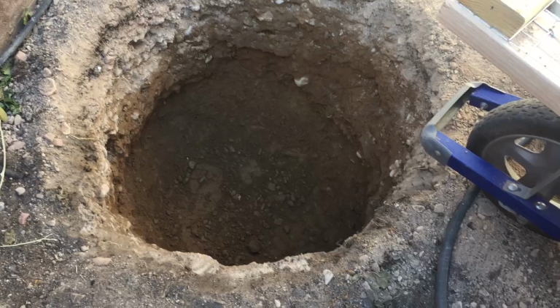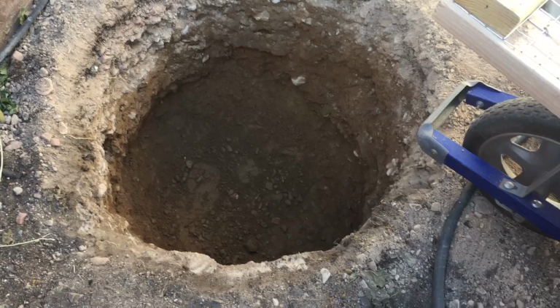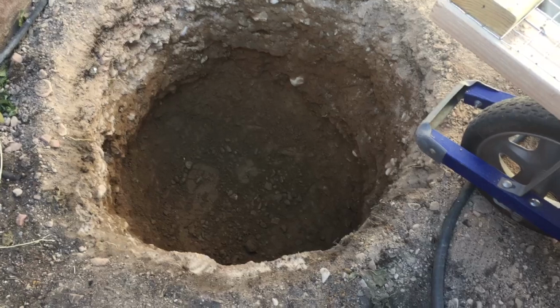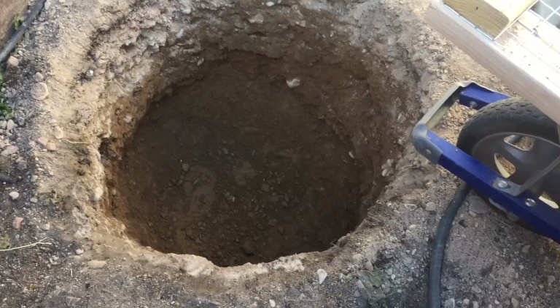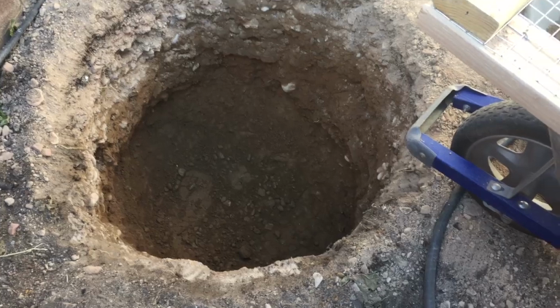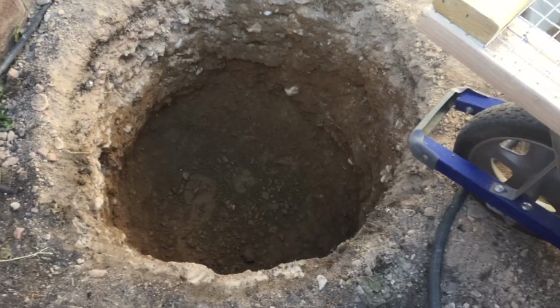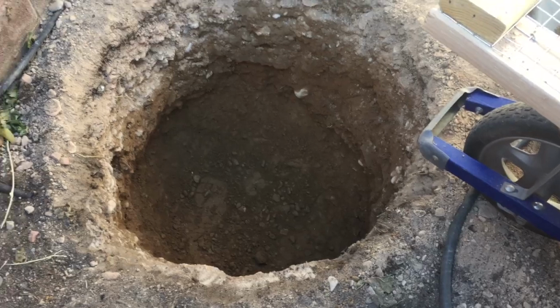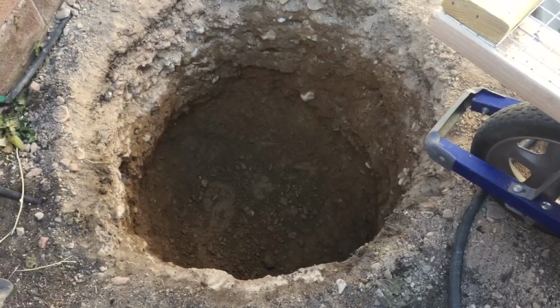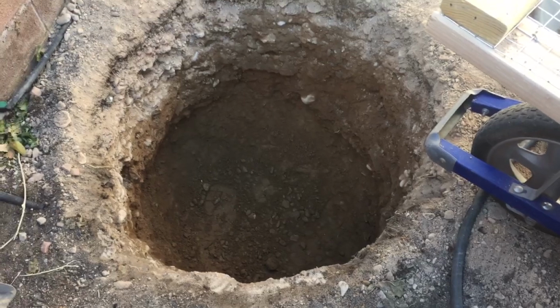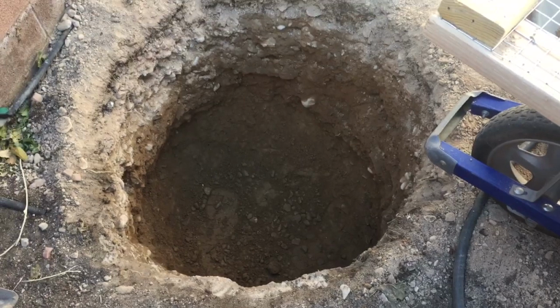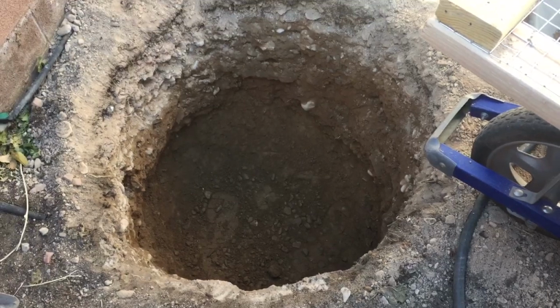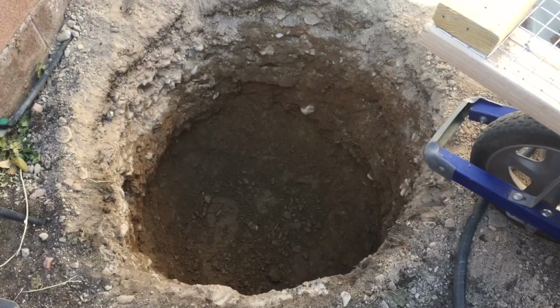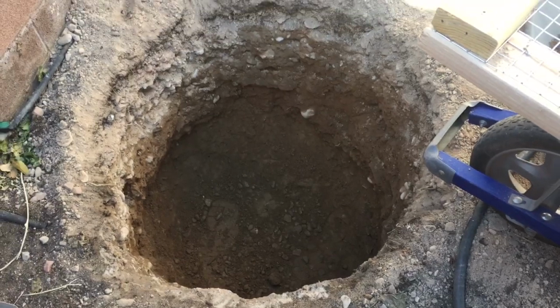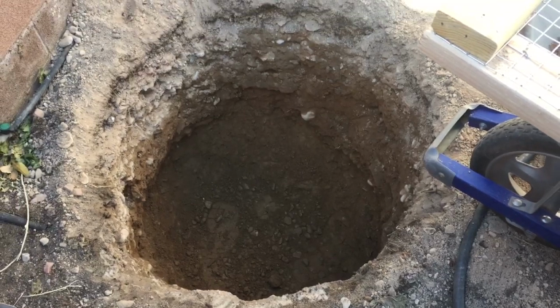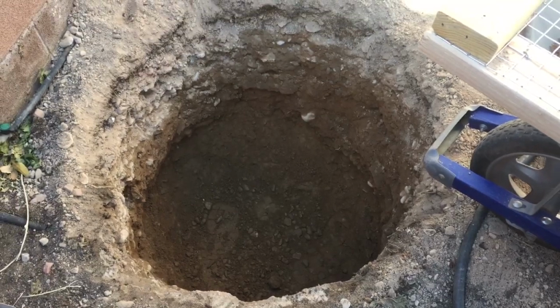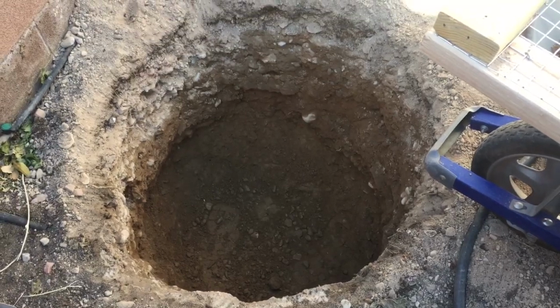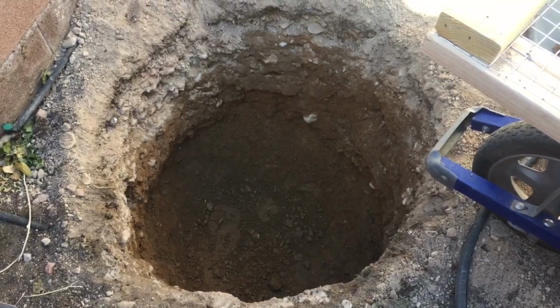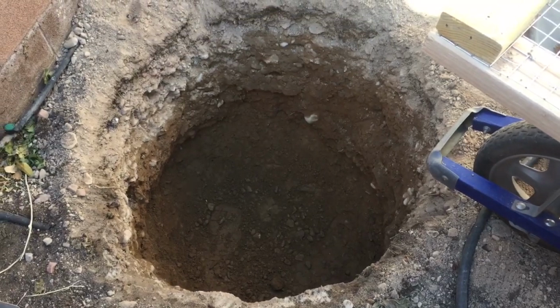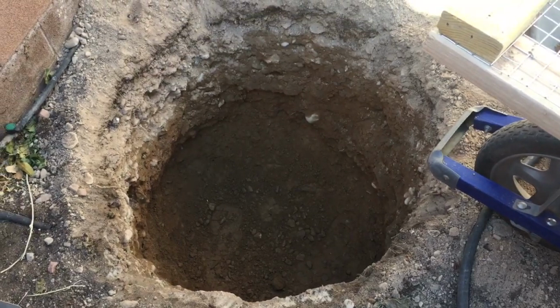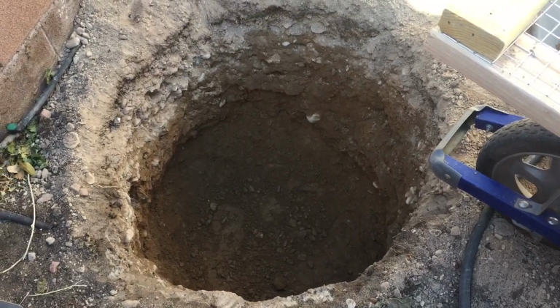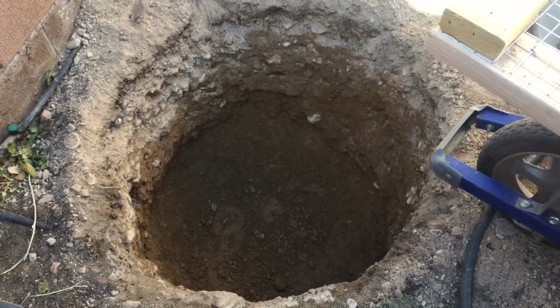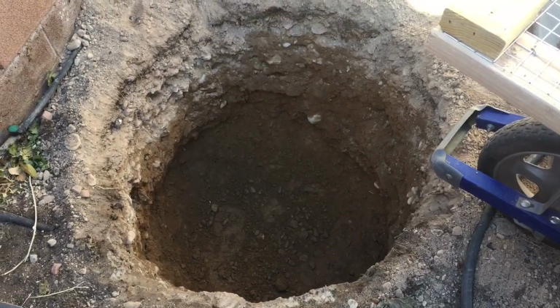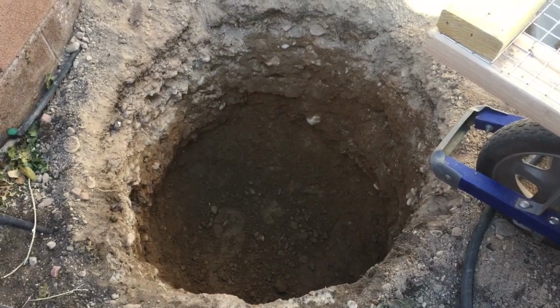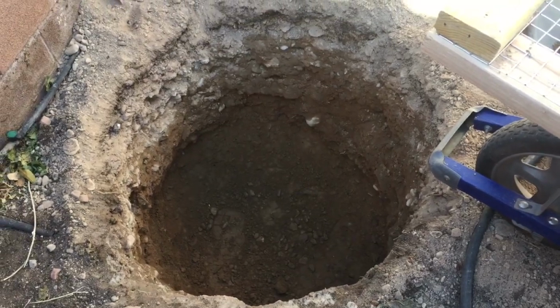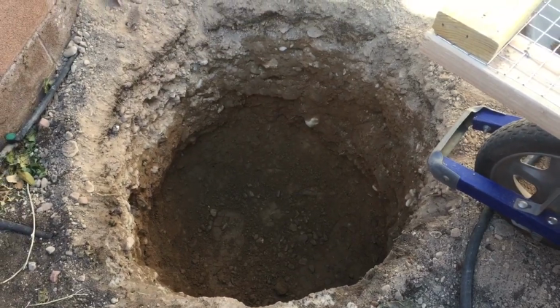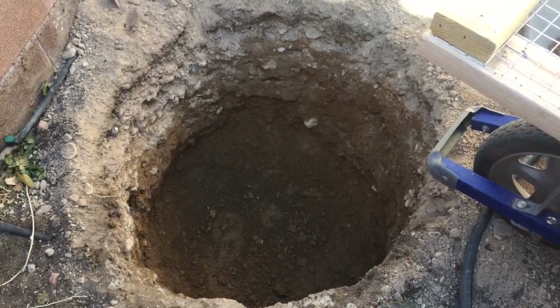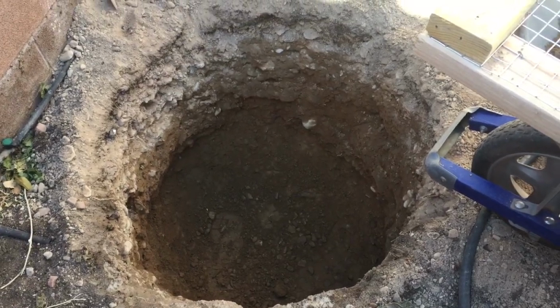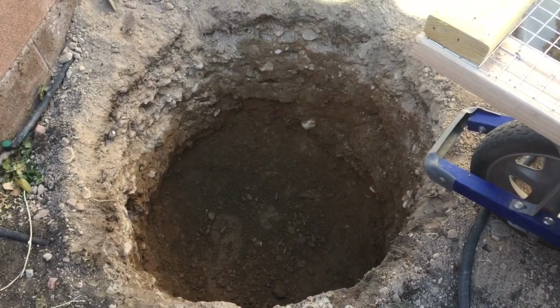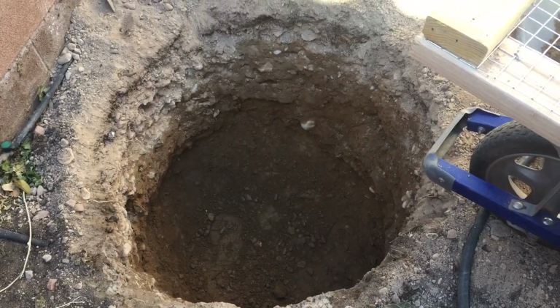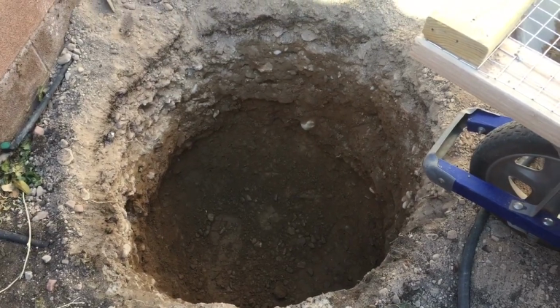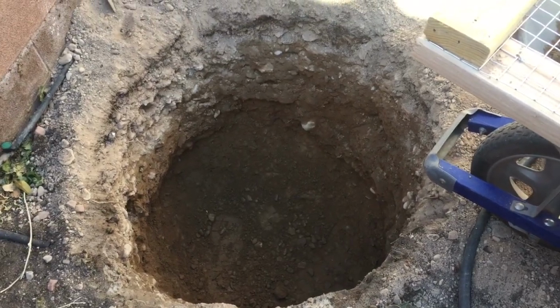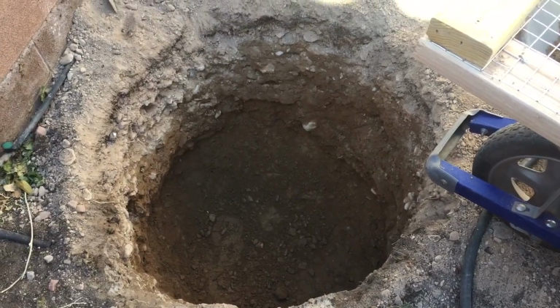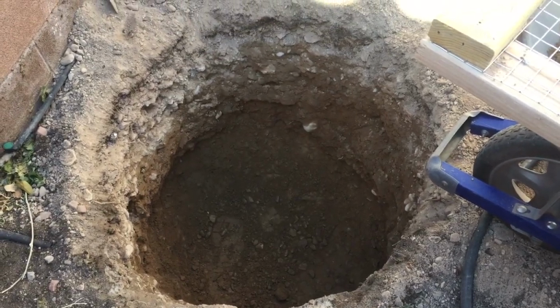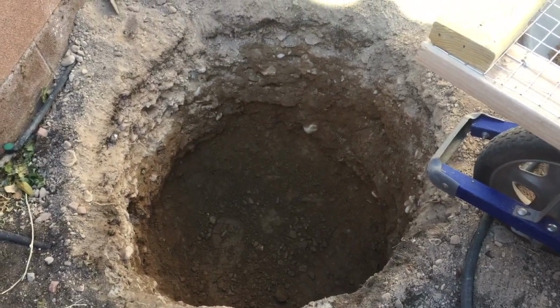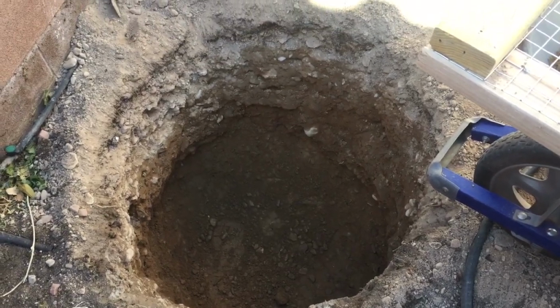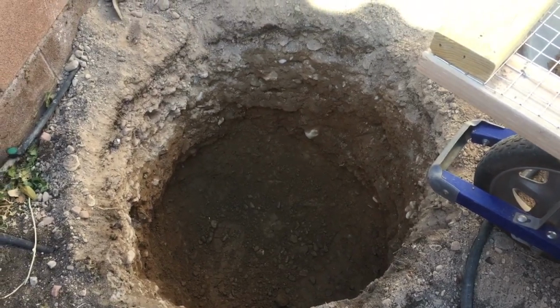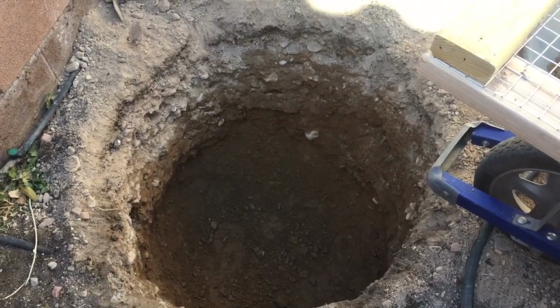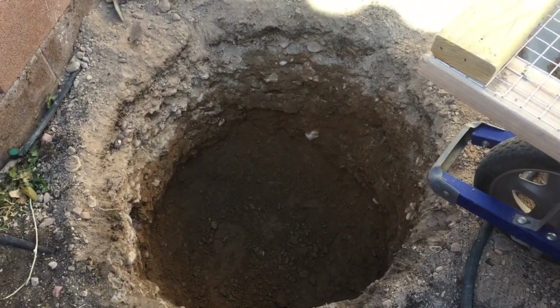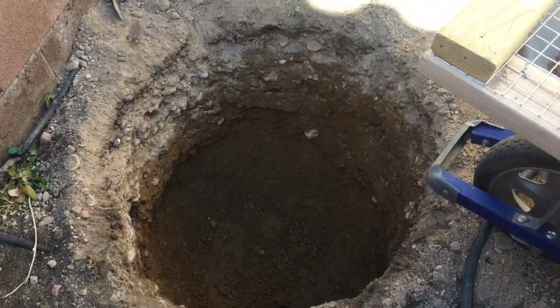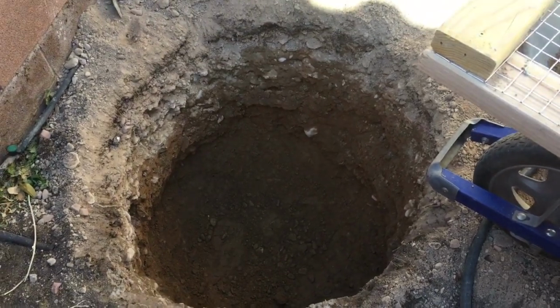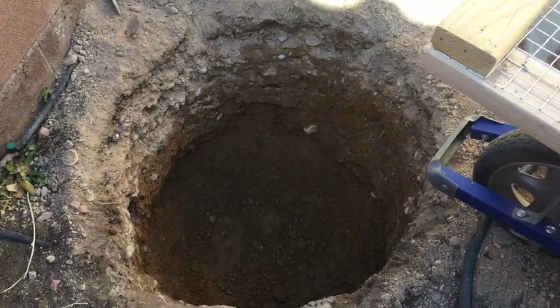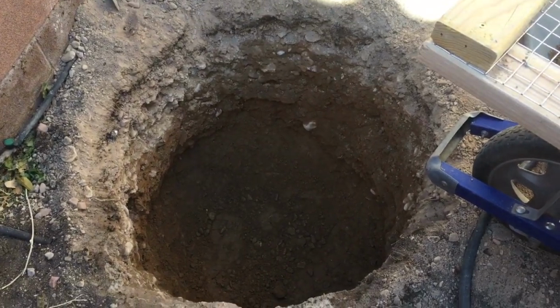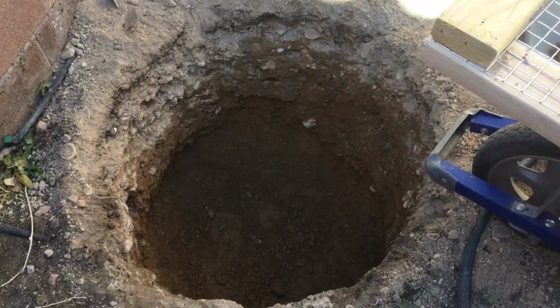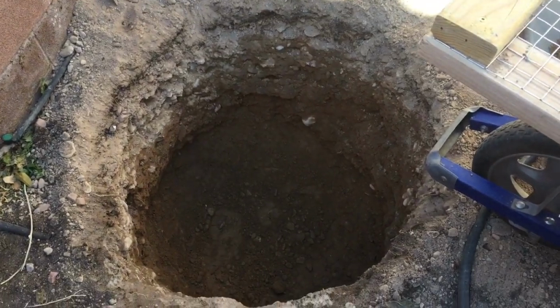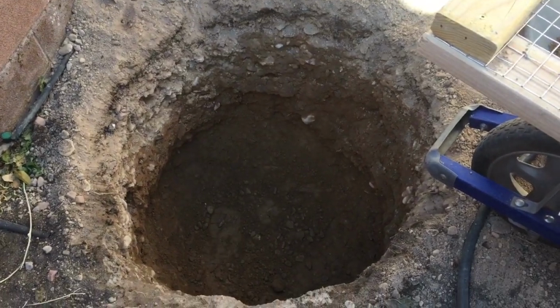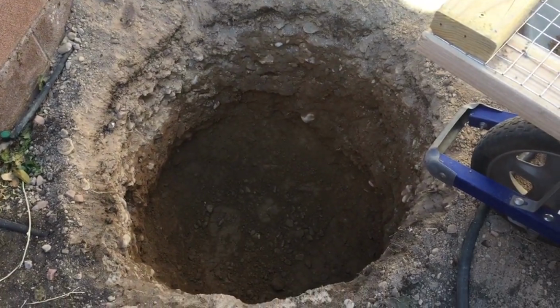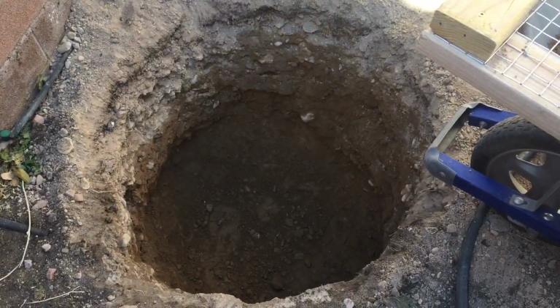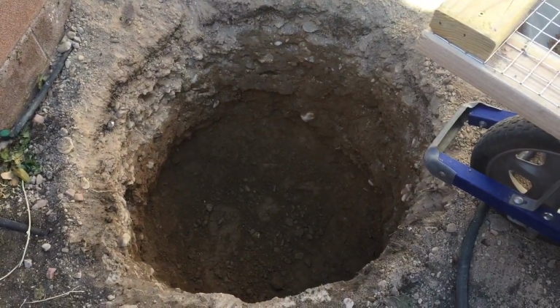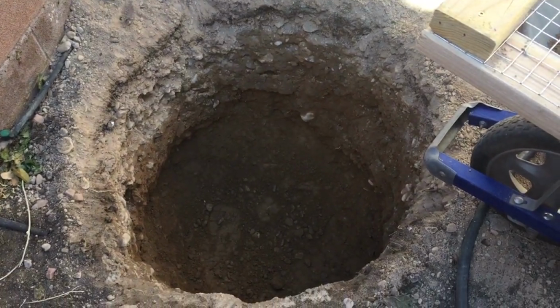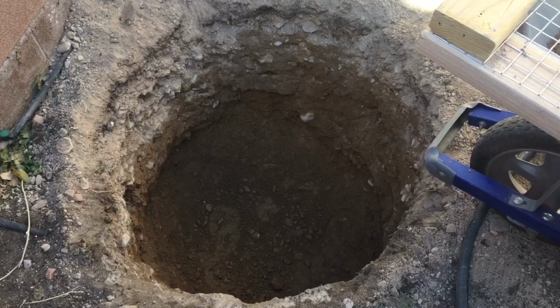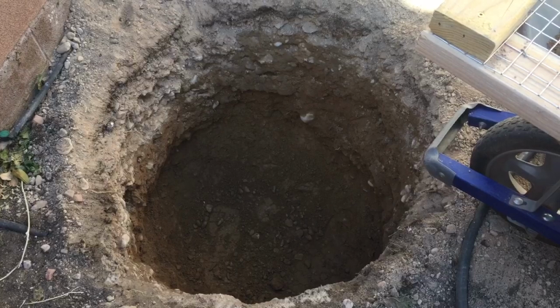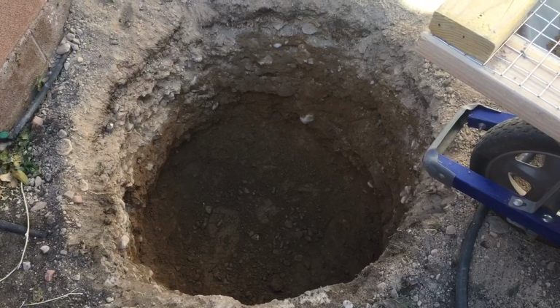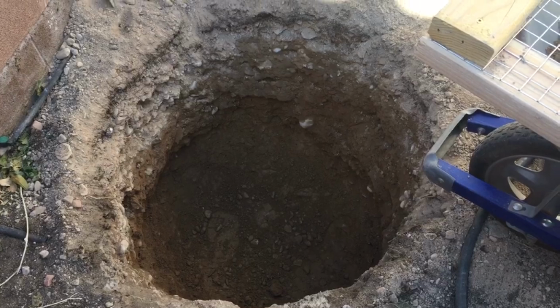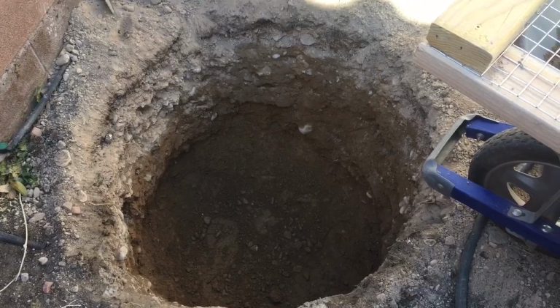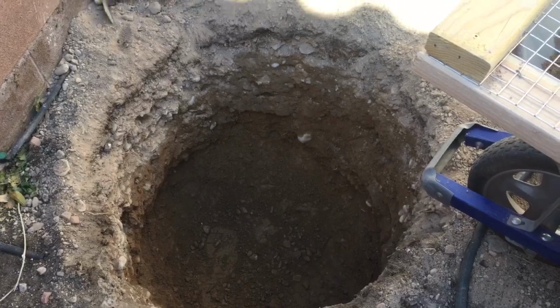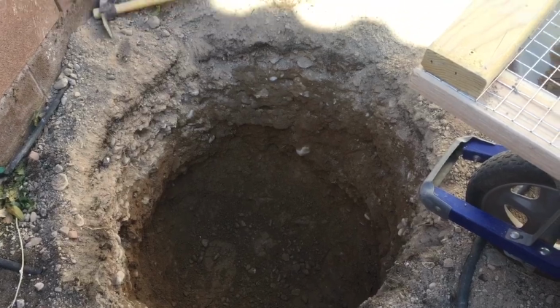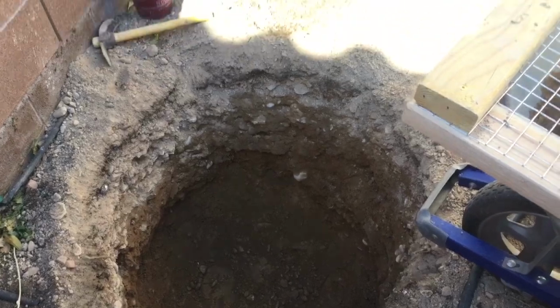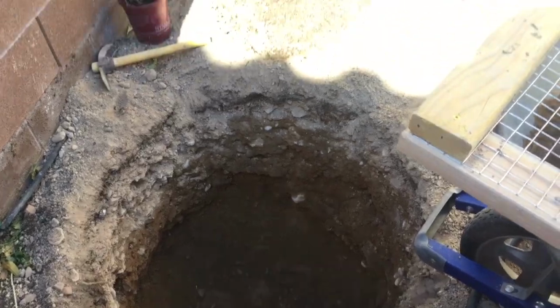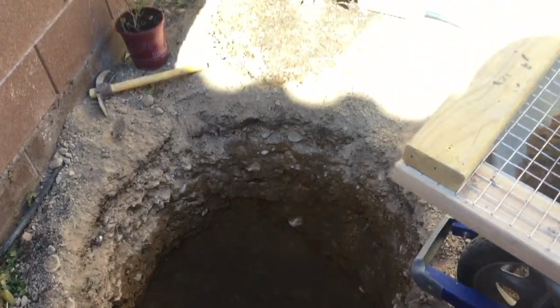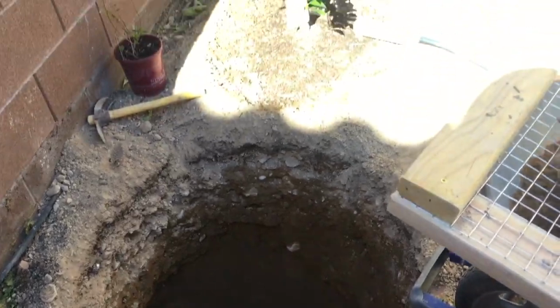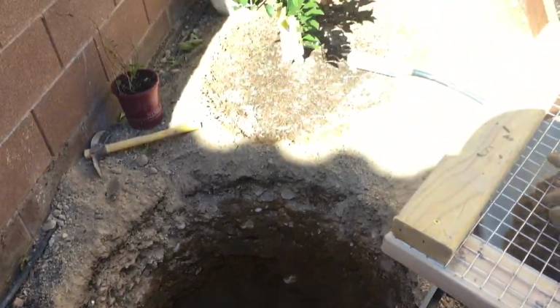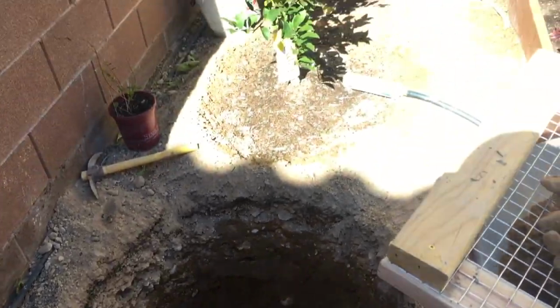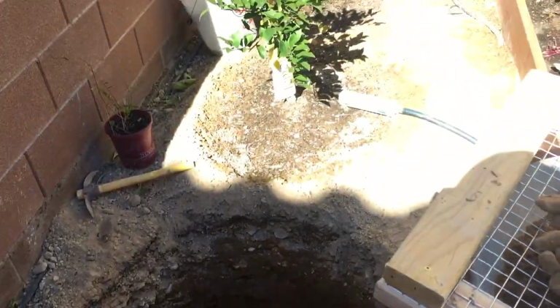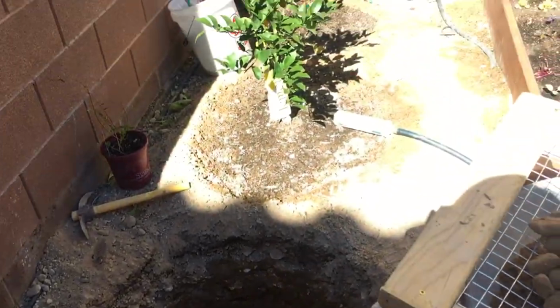Hello, how's everyone doing today? This is the Las Vegas Garden channel. Planting fruit trees right now.